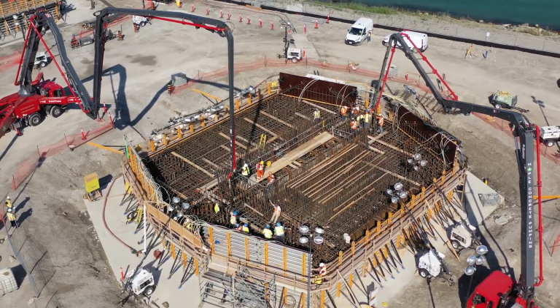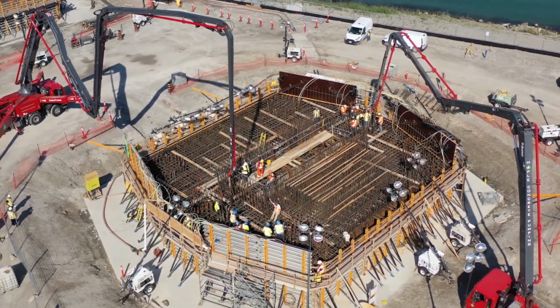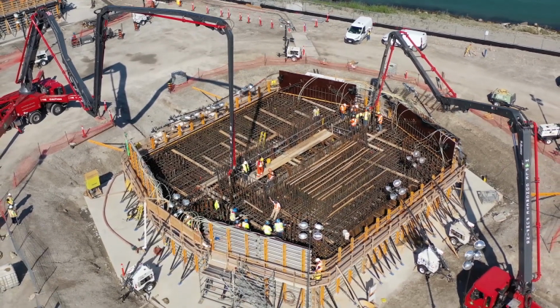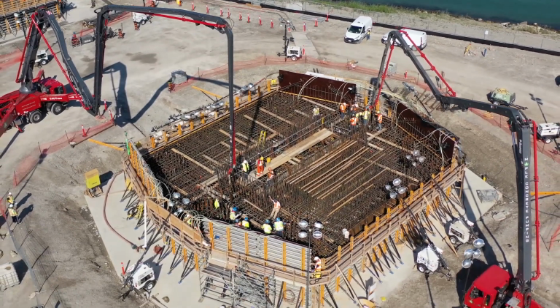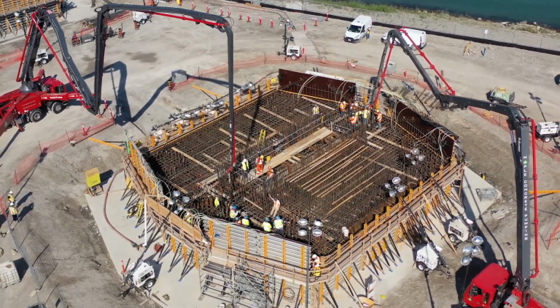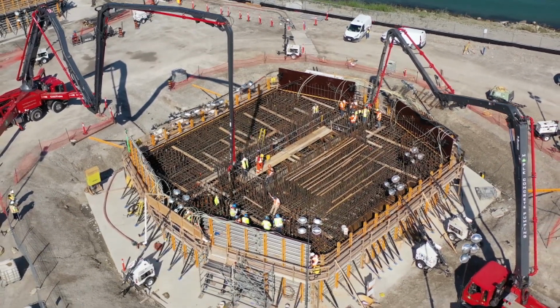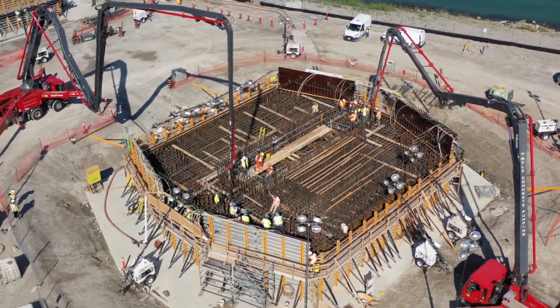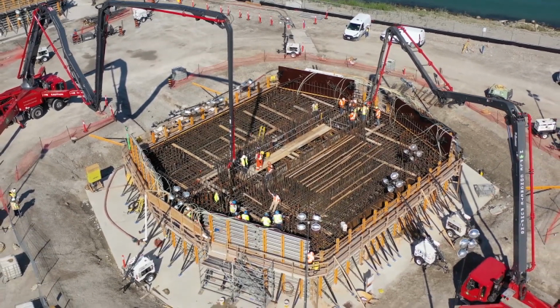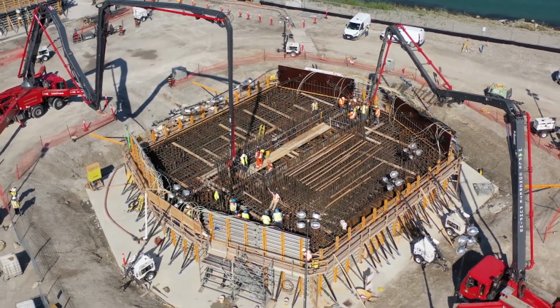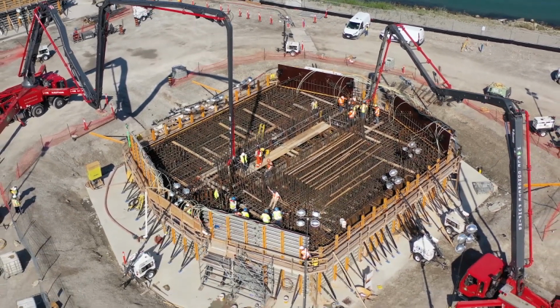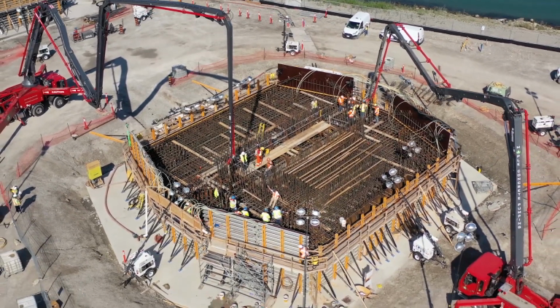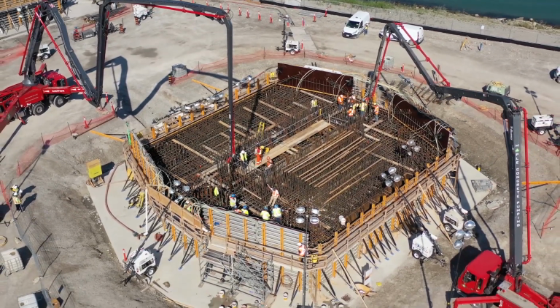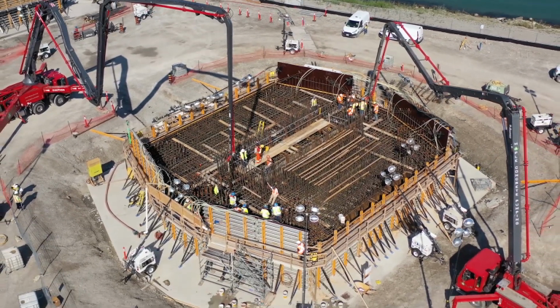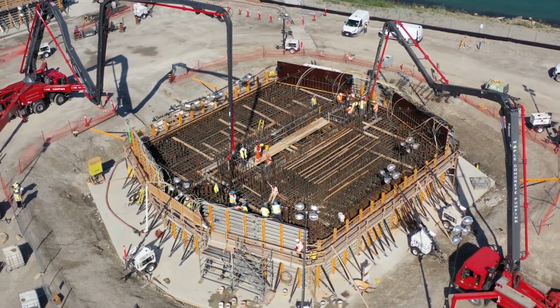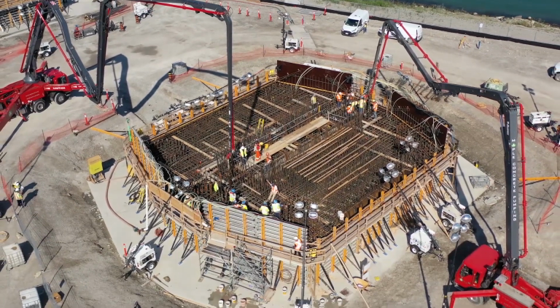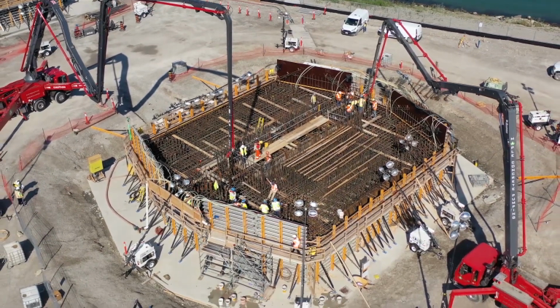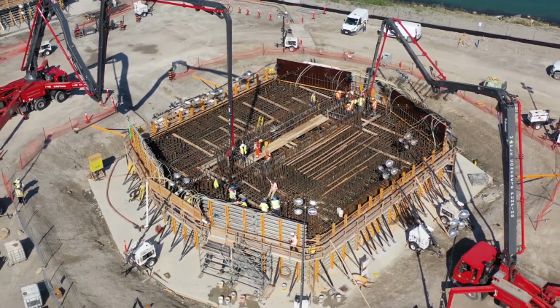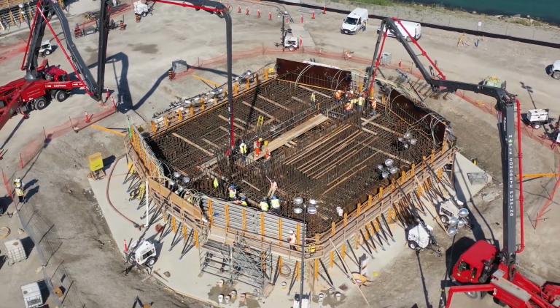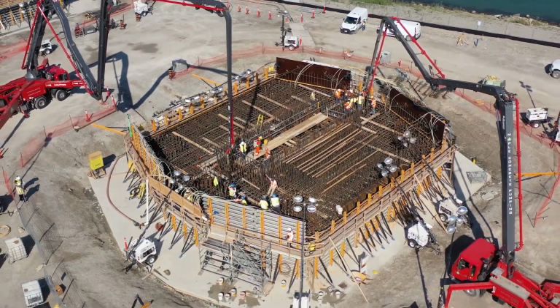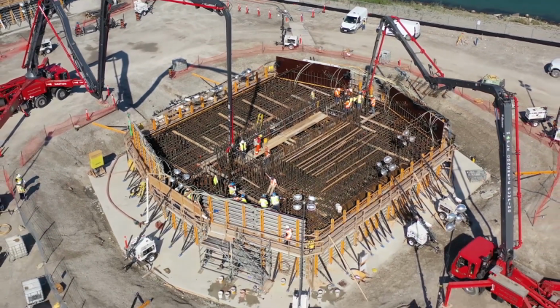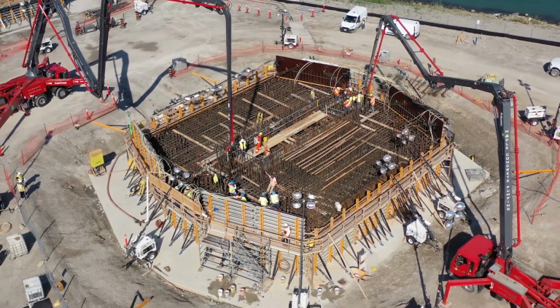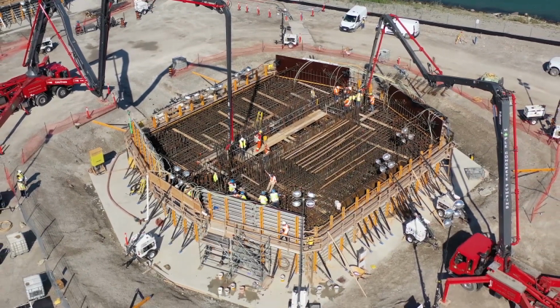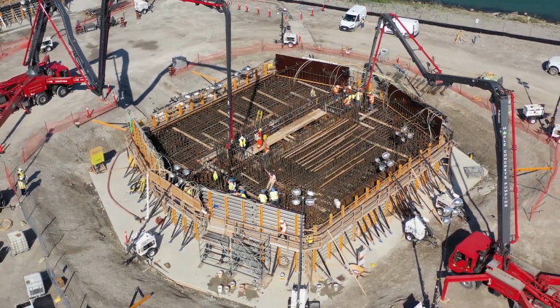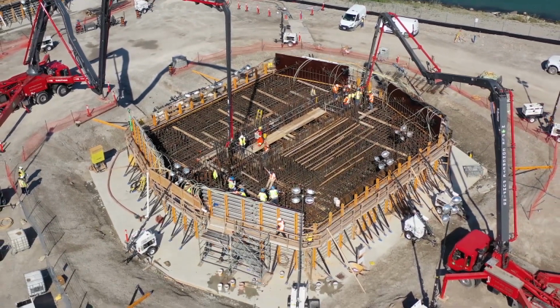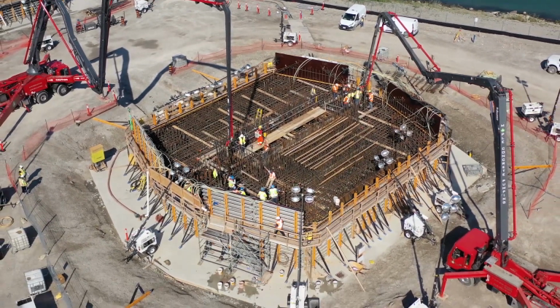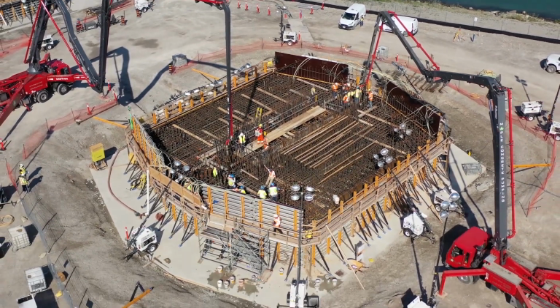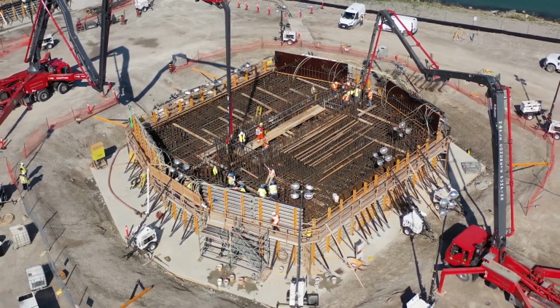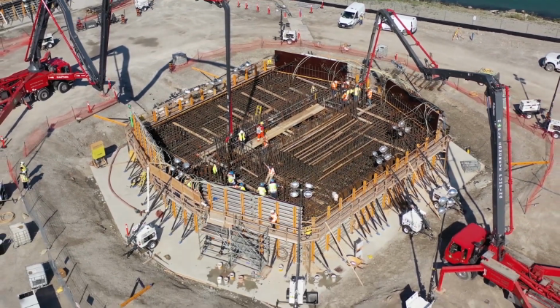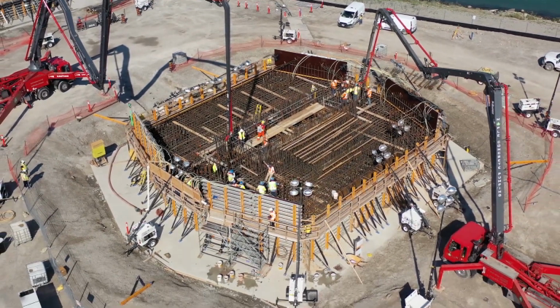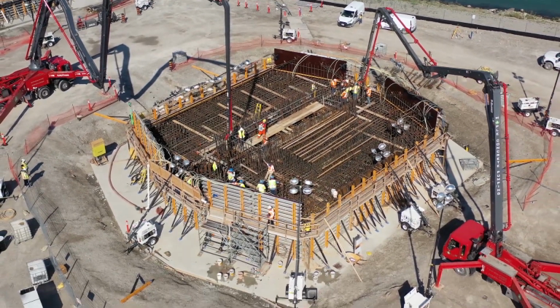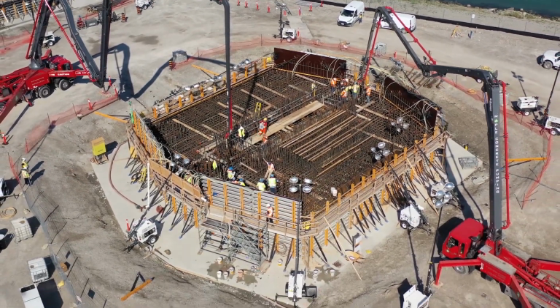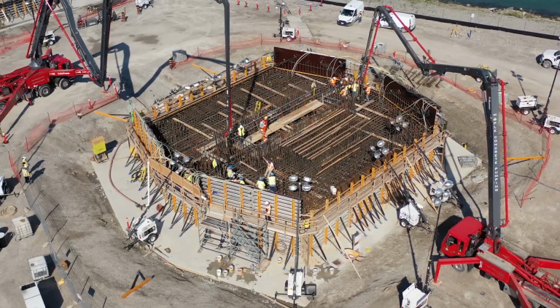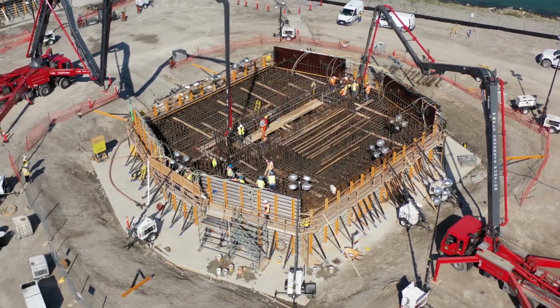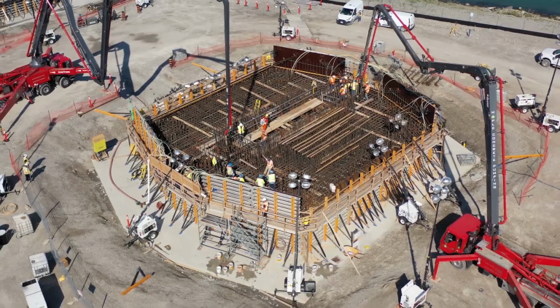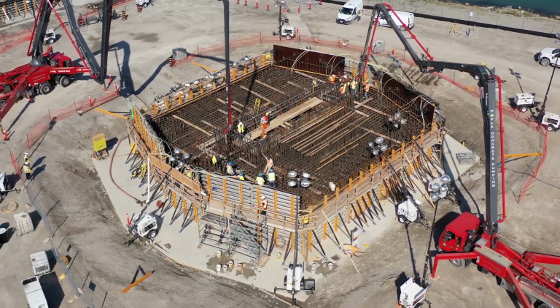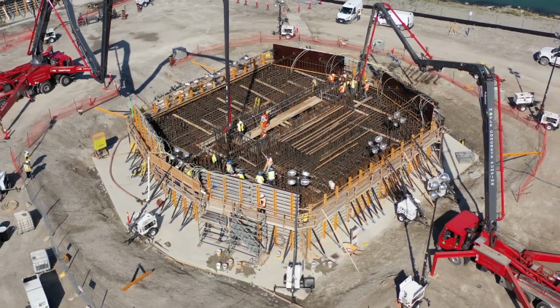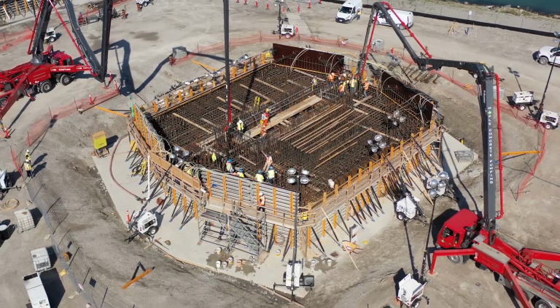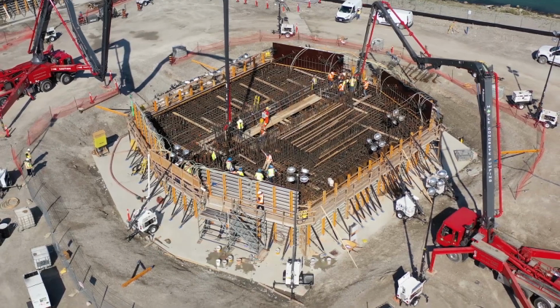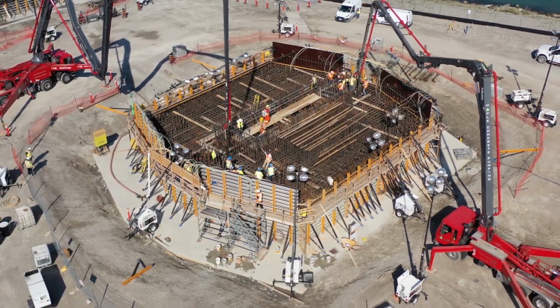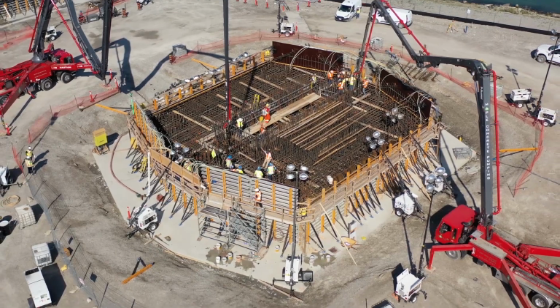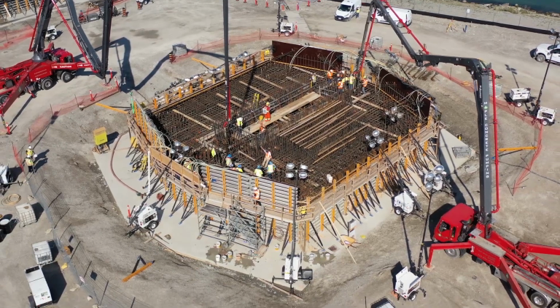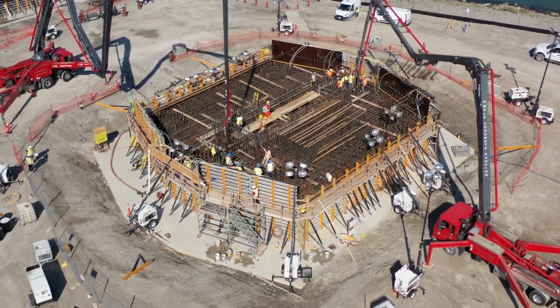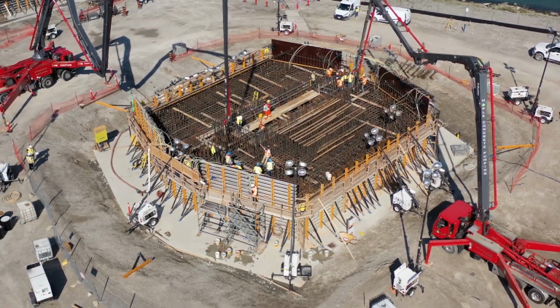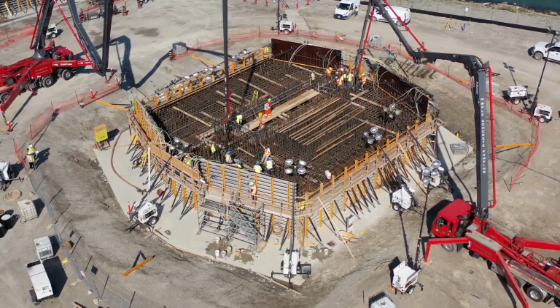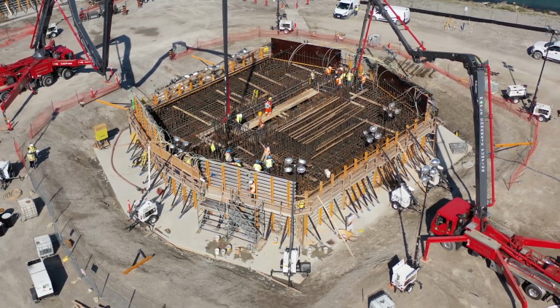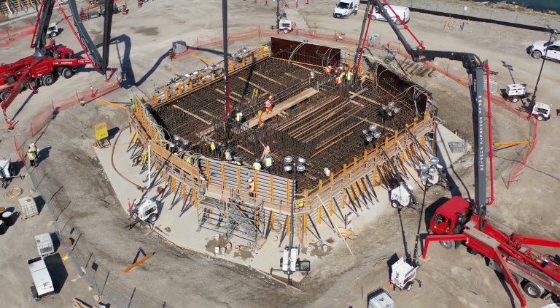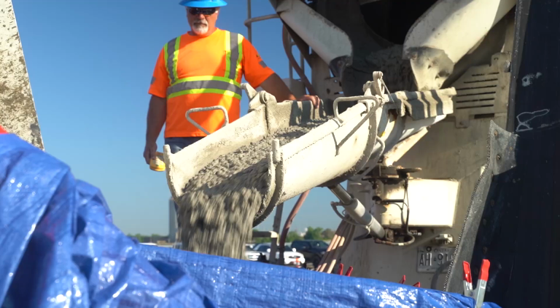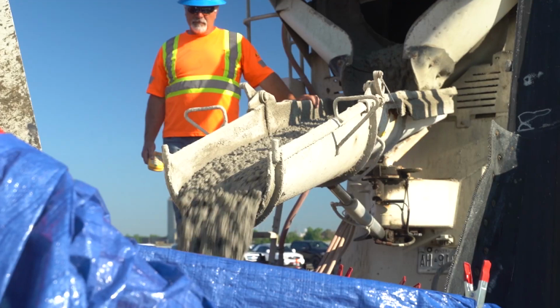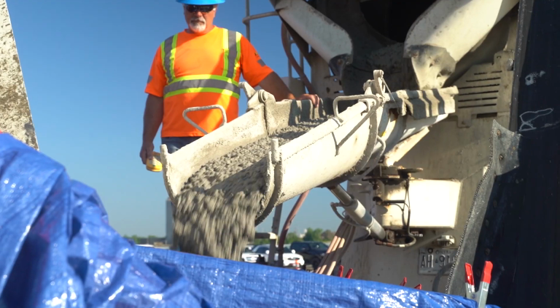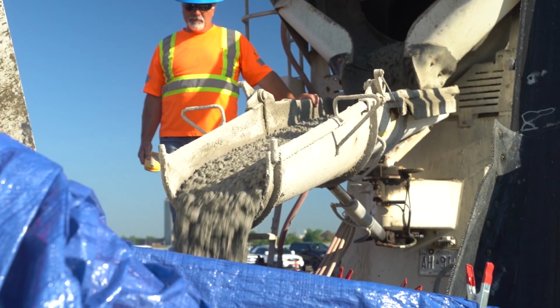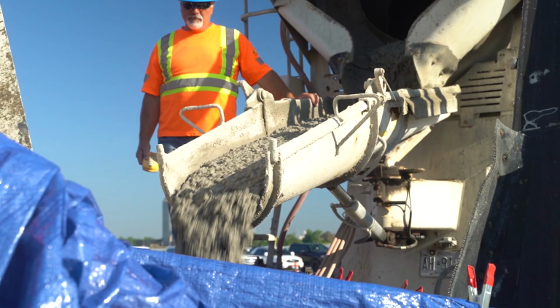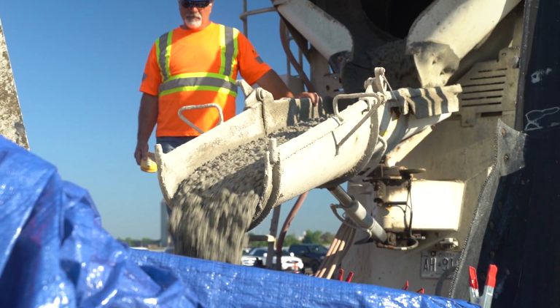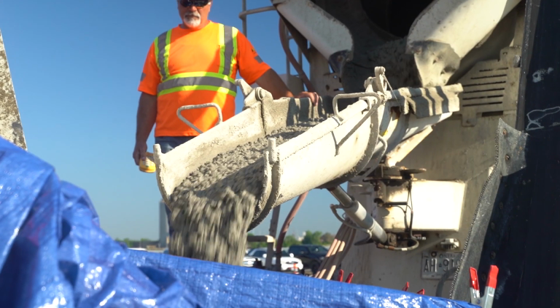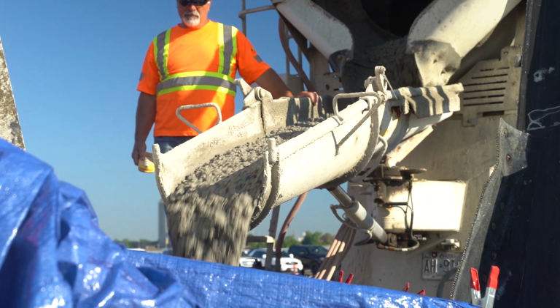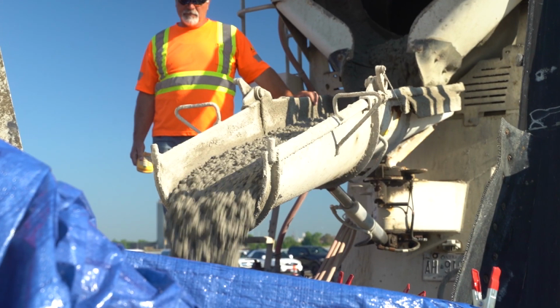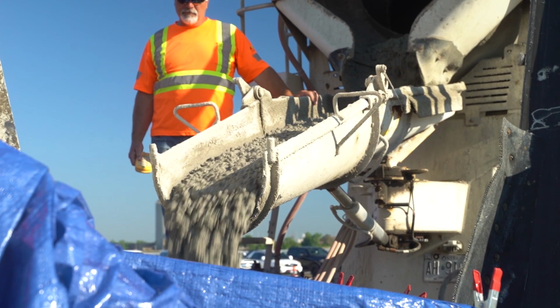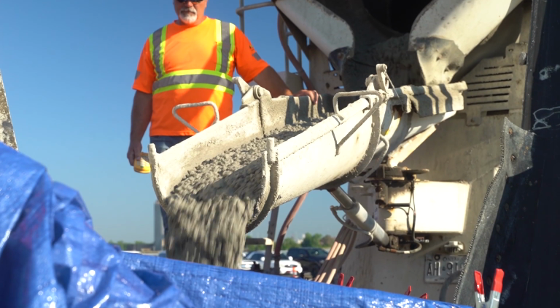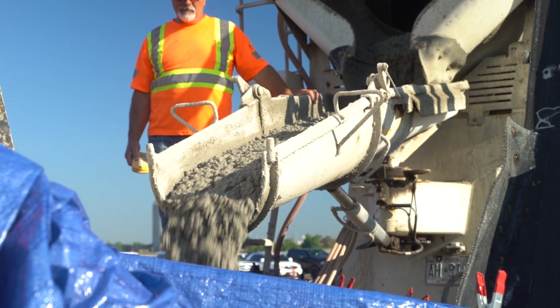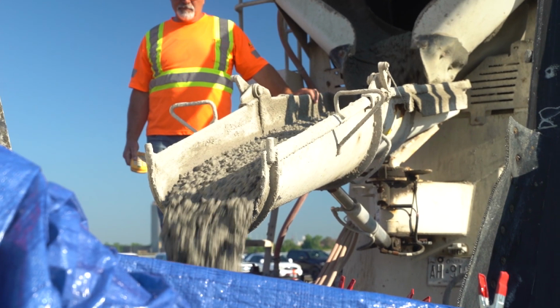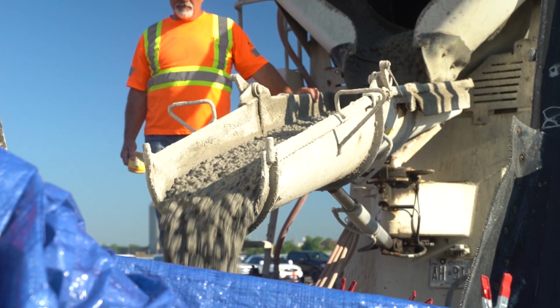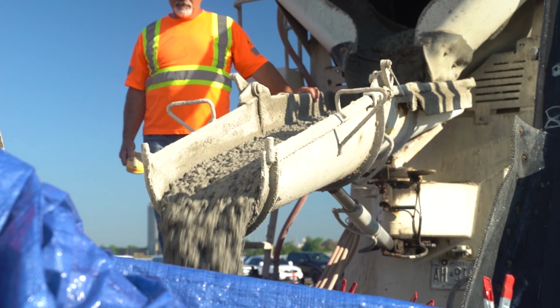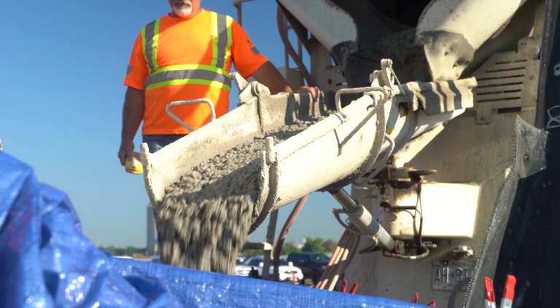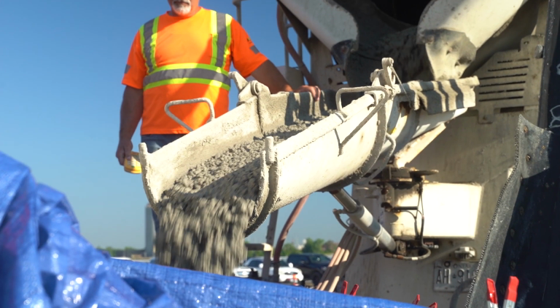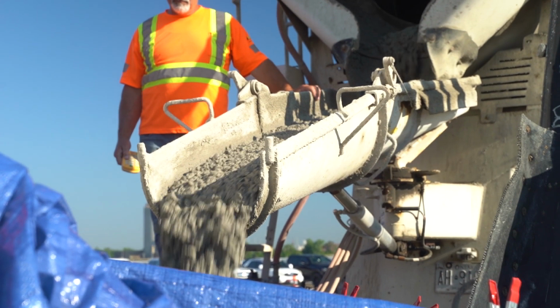The south footing is scheduled for early October, whereas for the north footing it's early September.